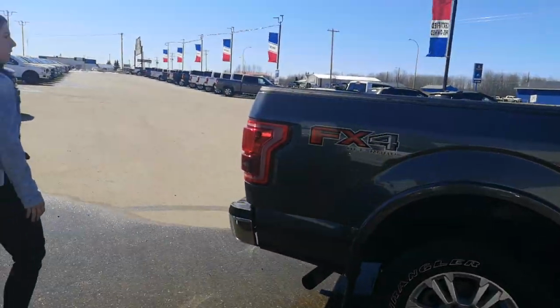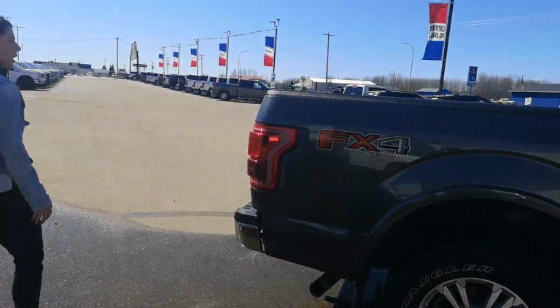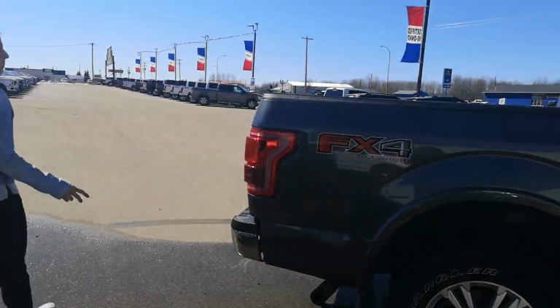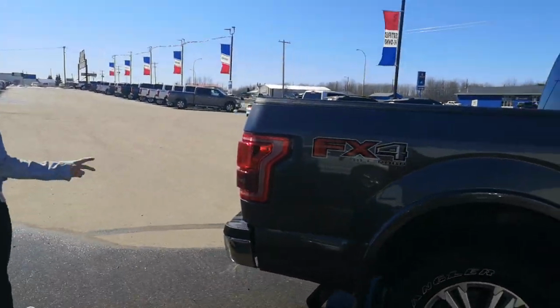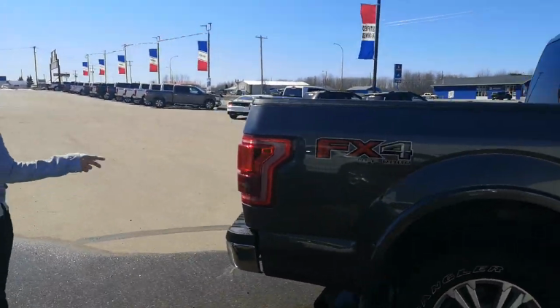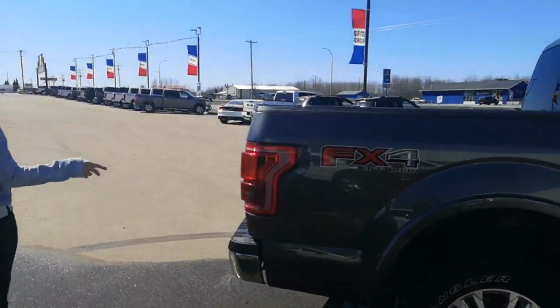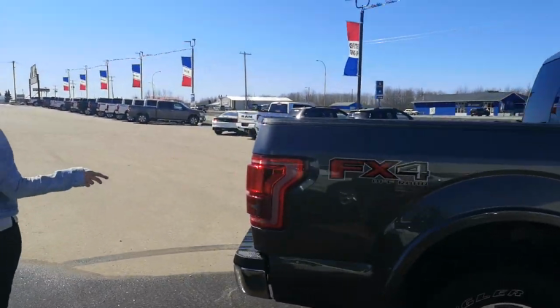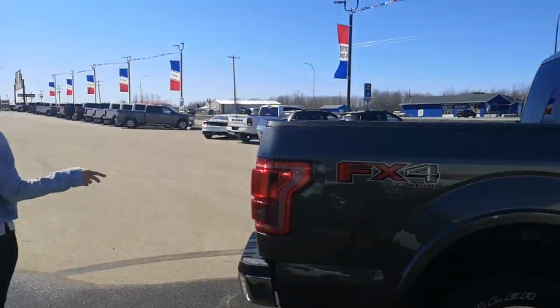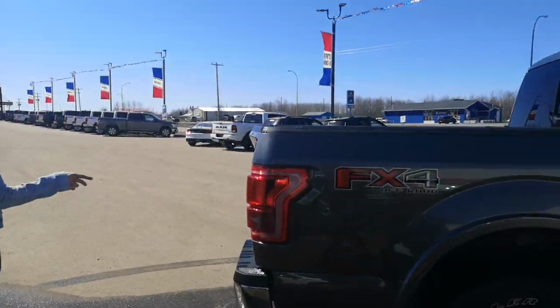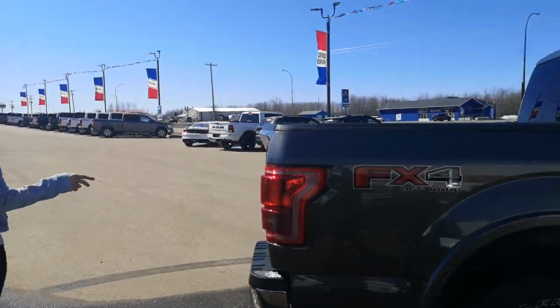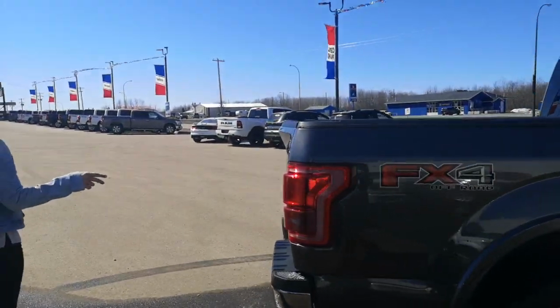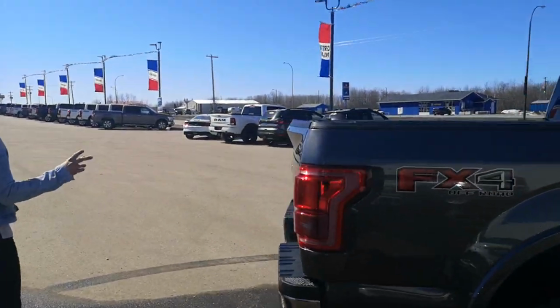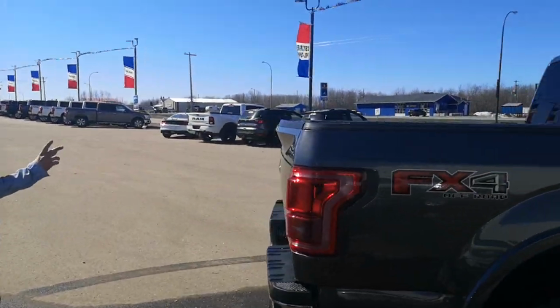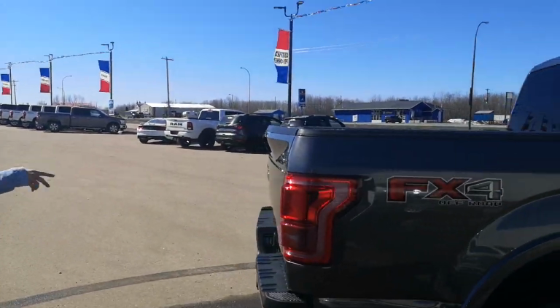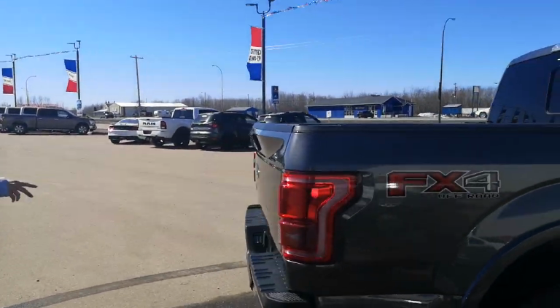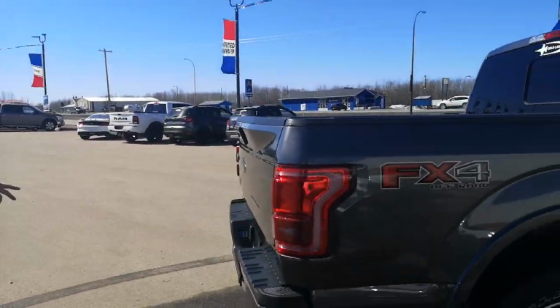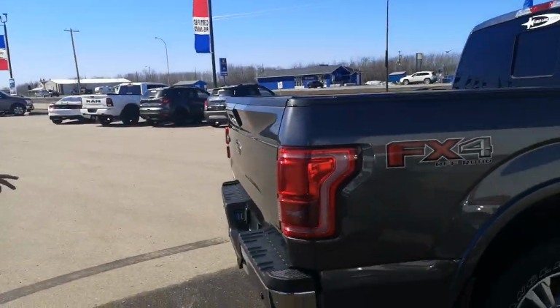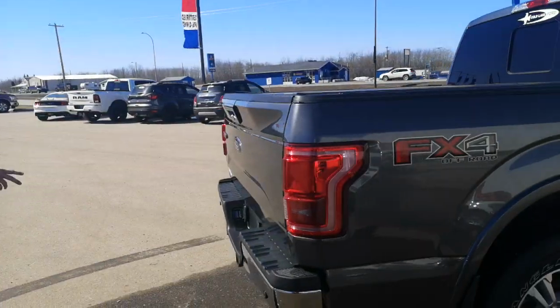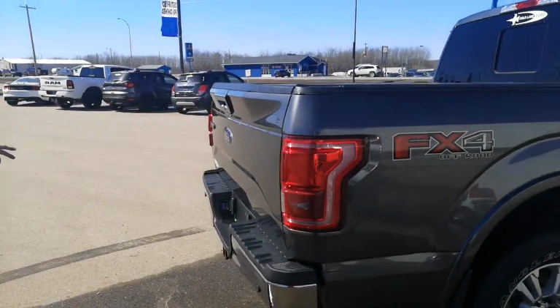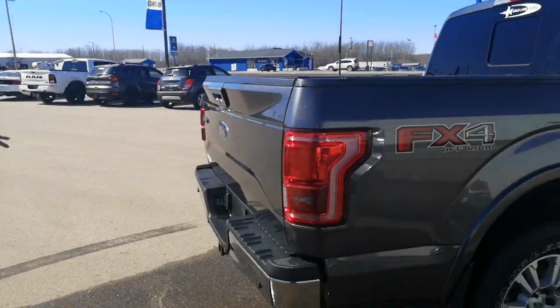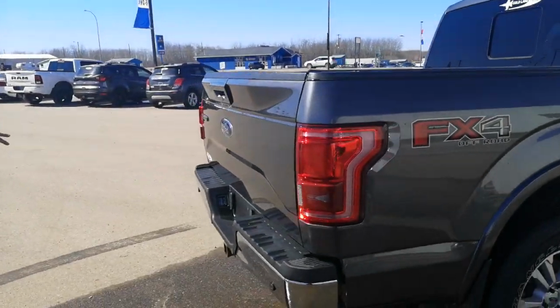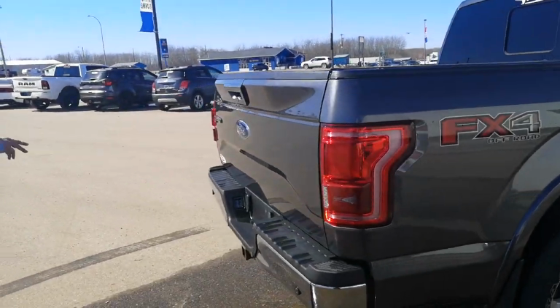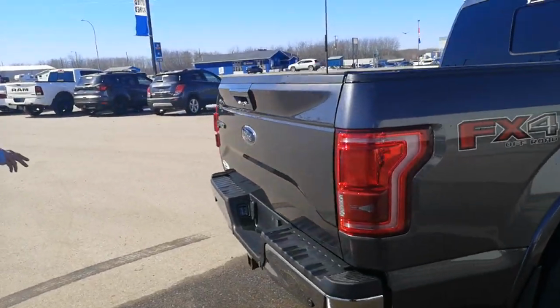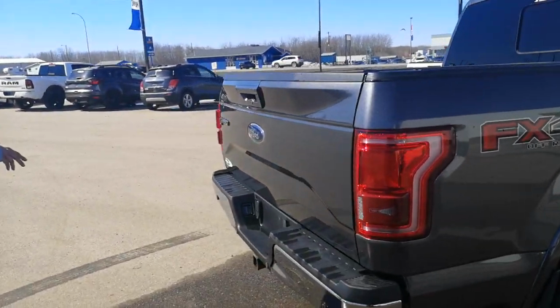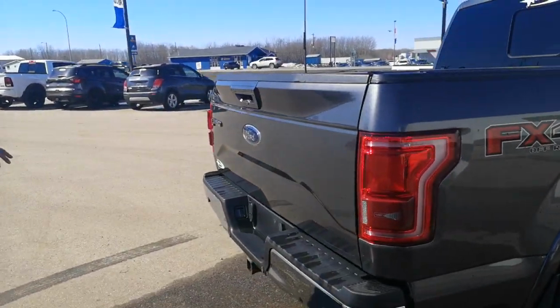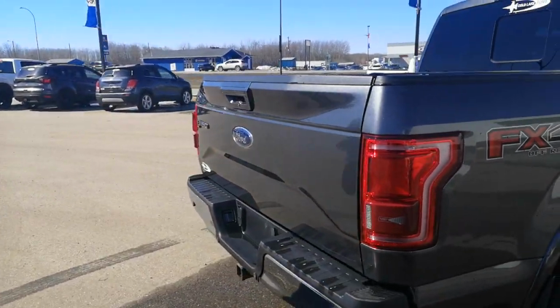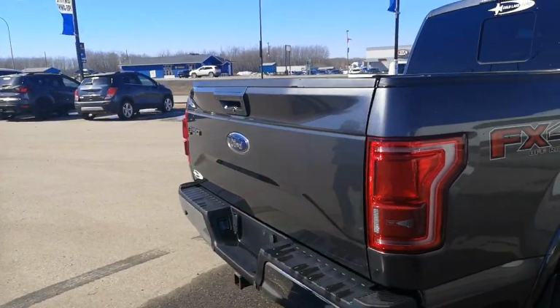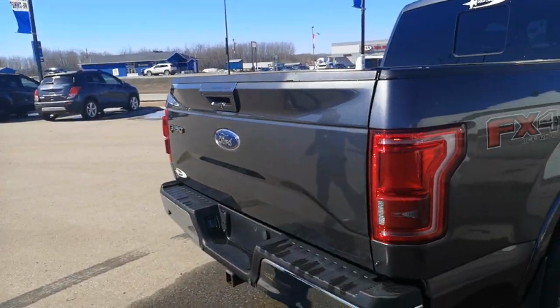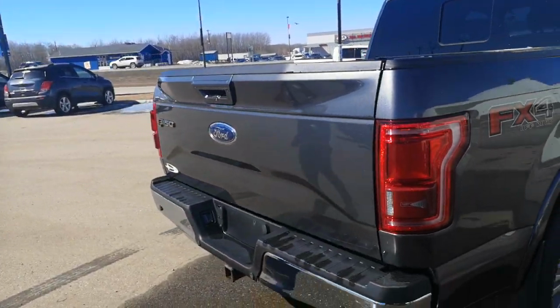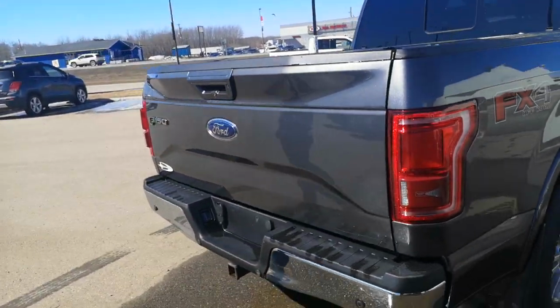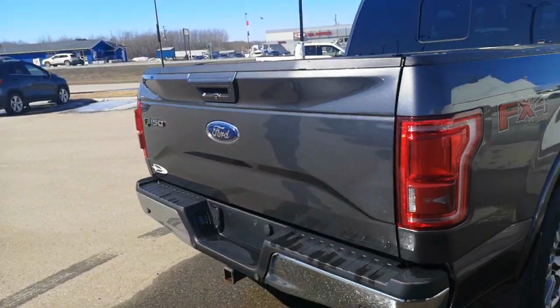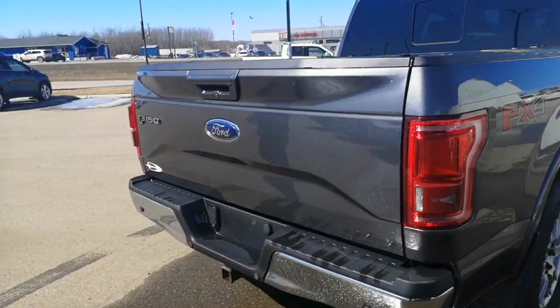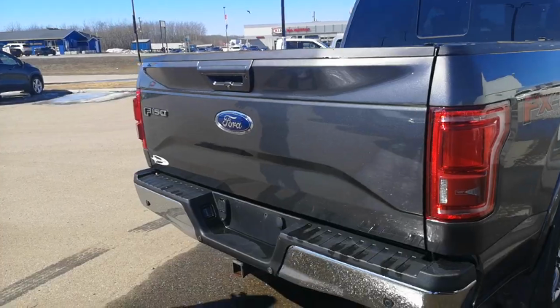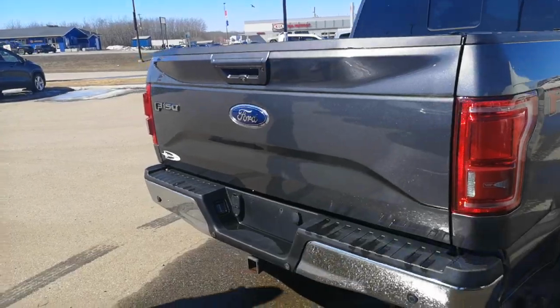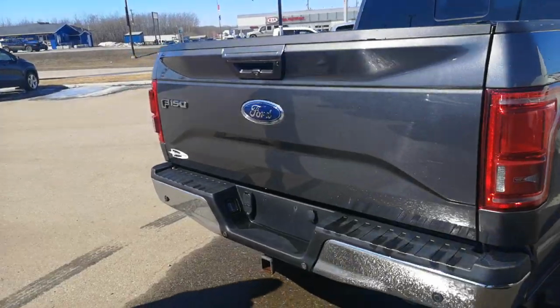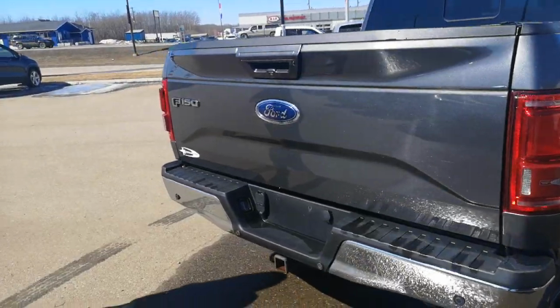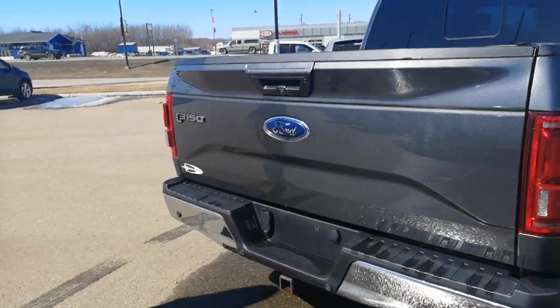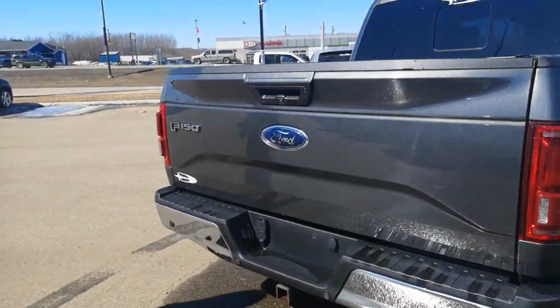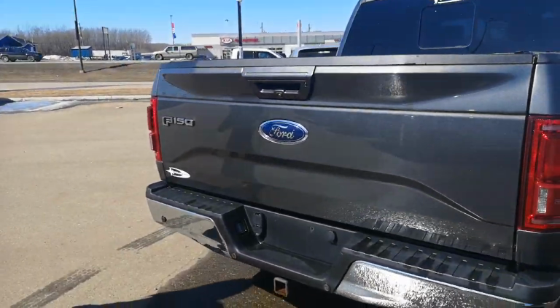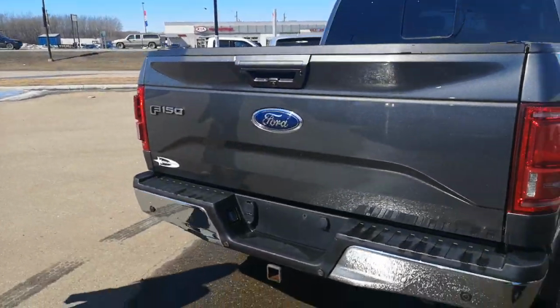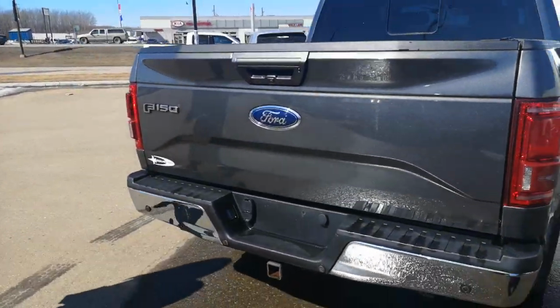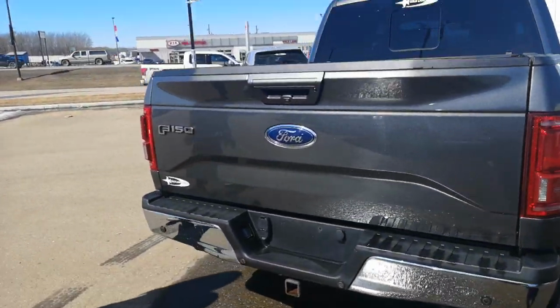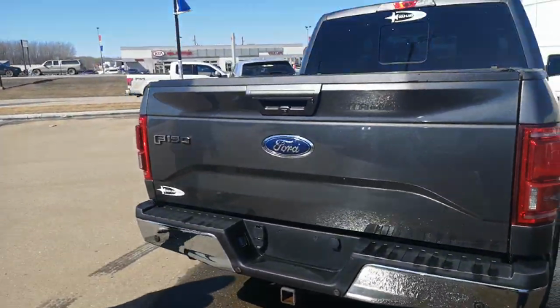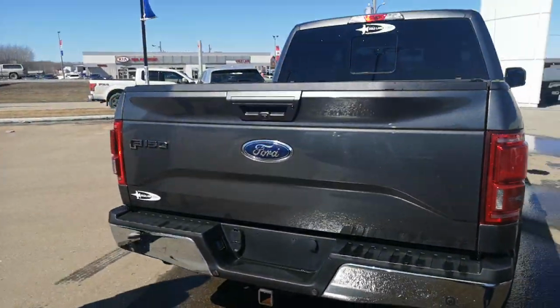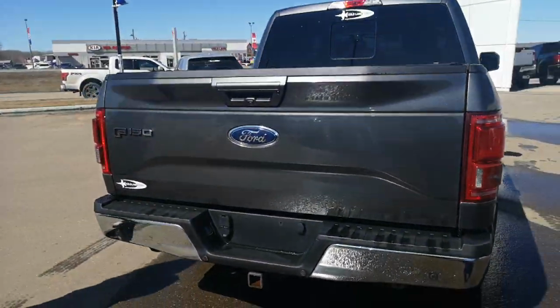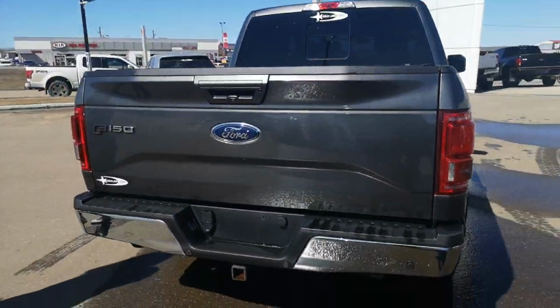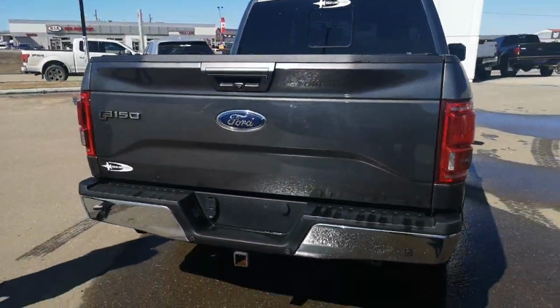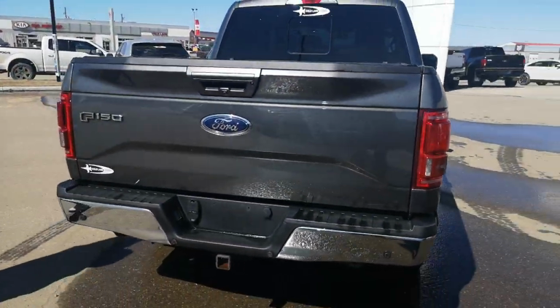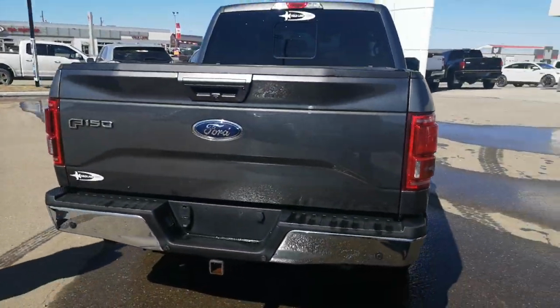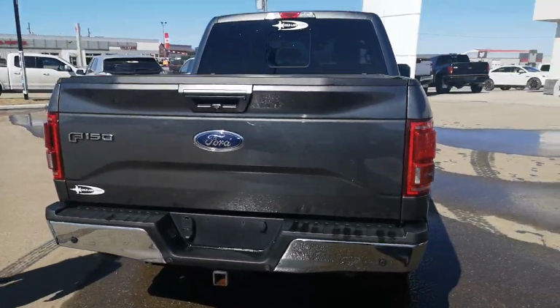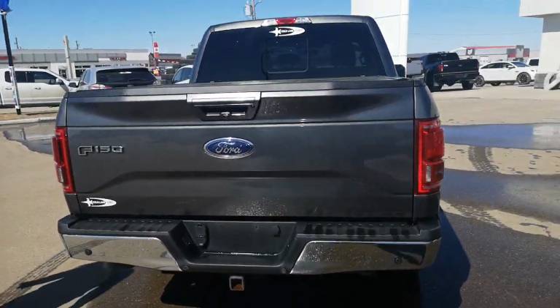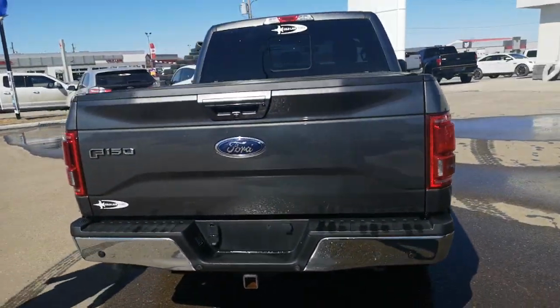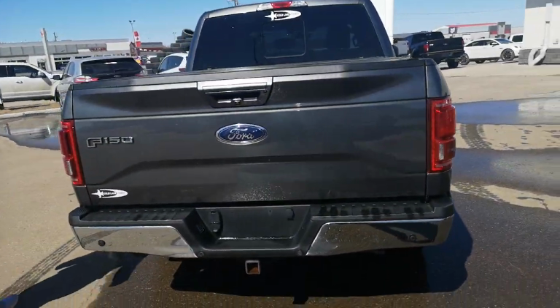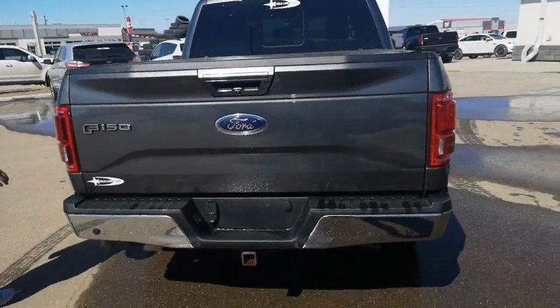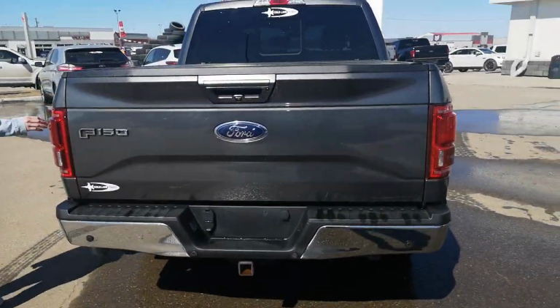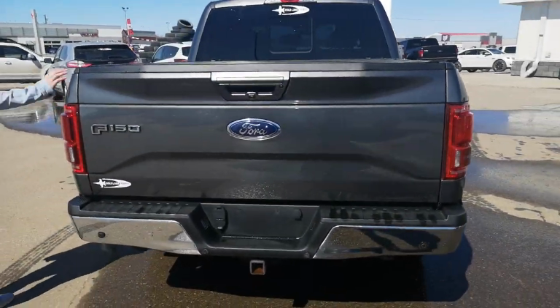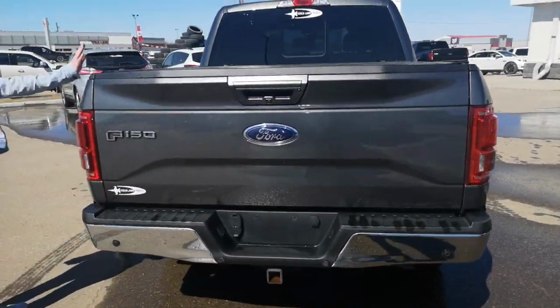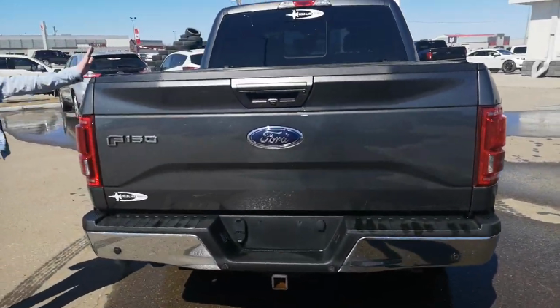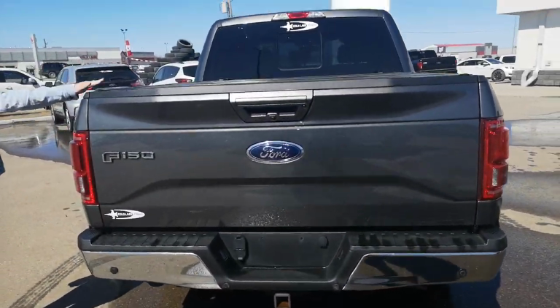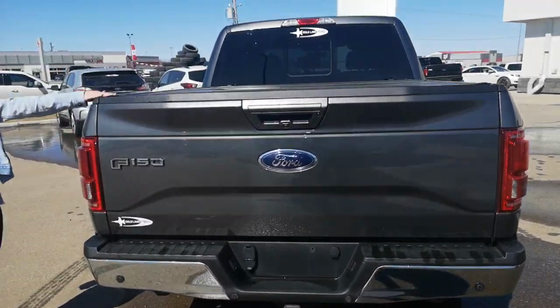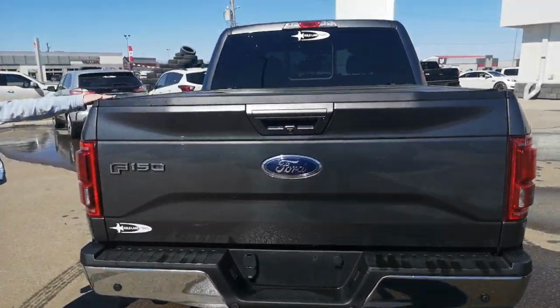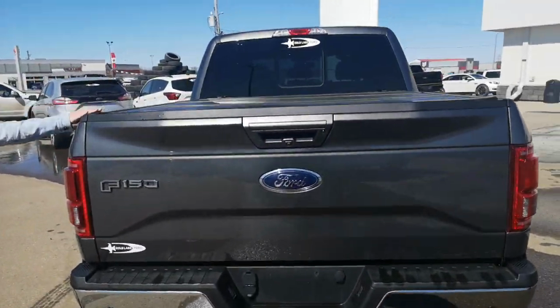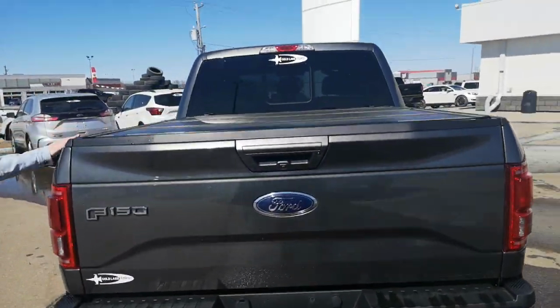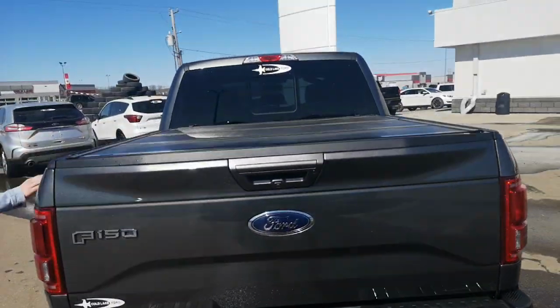We've got backup sensors, tow package which will tow just over 7,000 pounds. We've got your tri-fold tonneau cover.